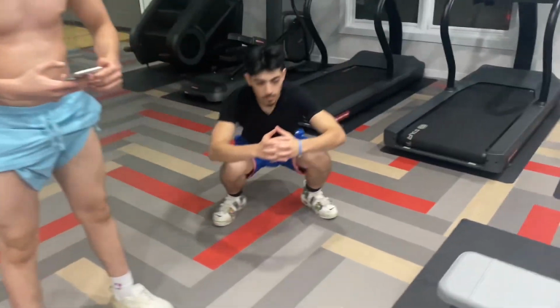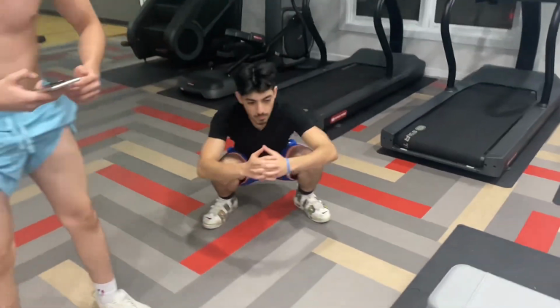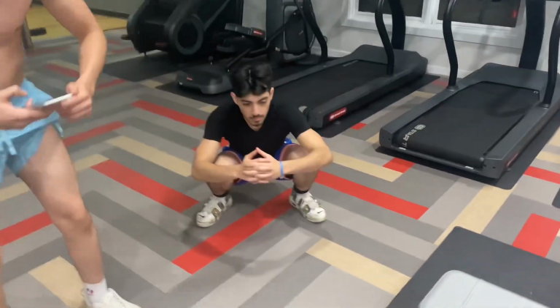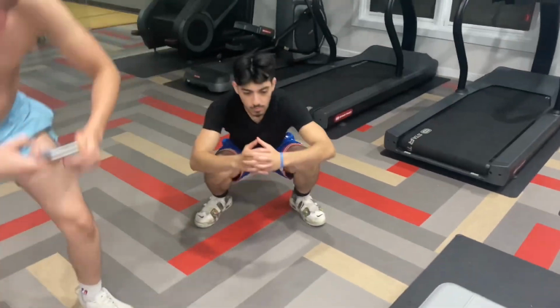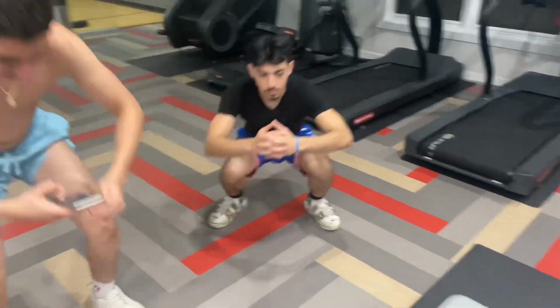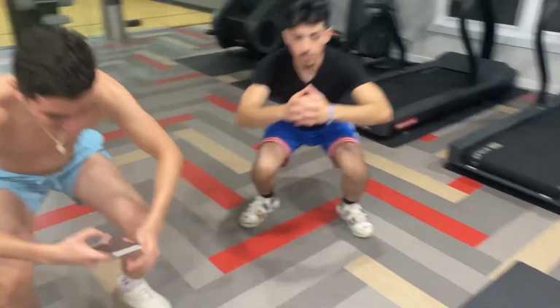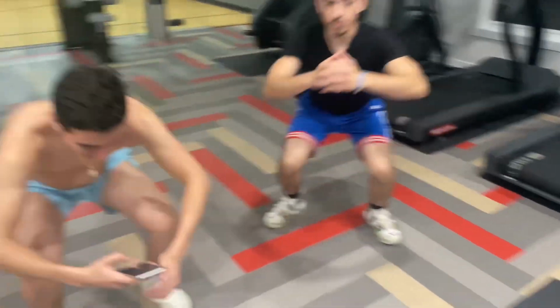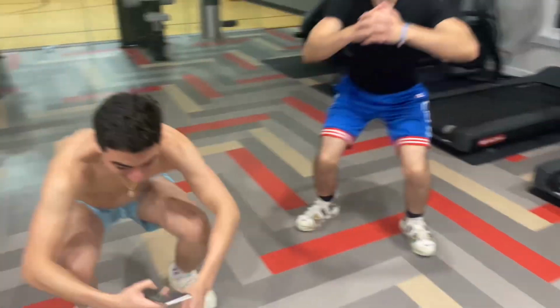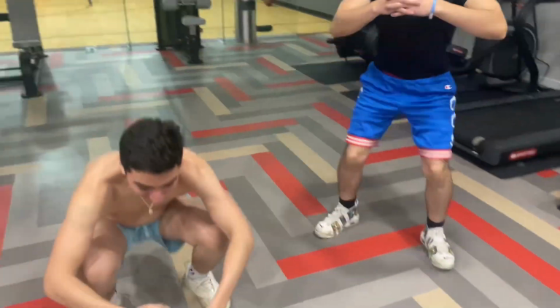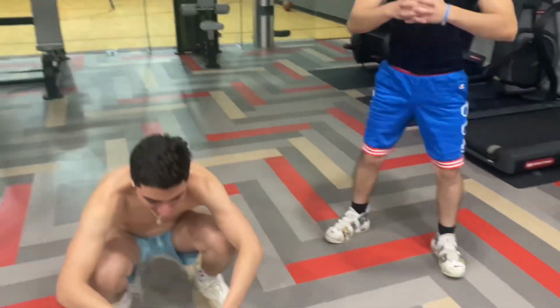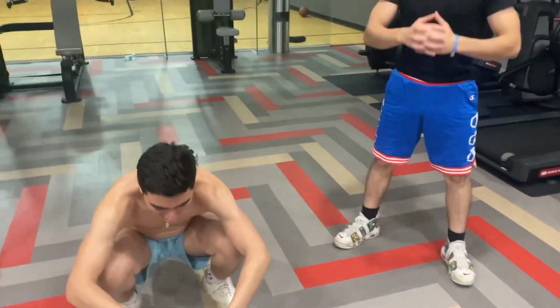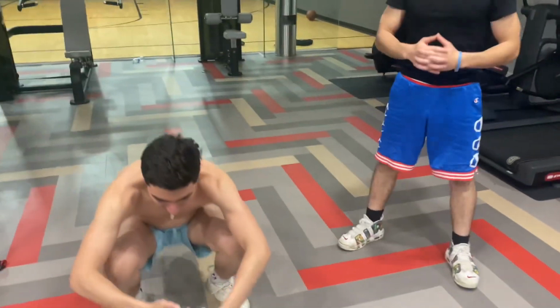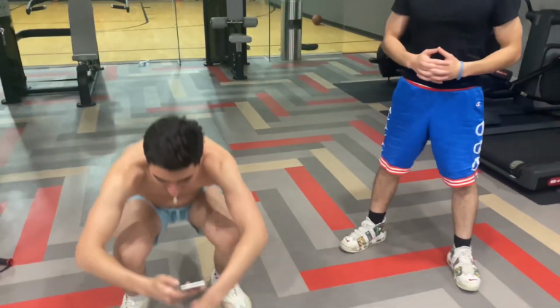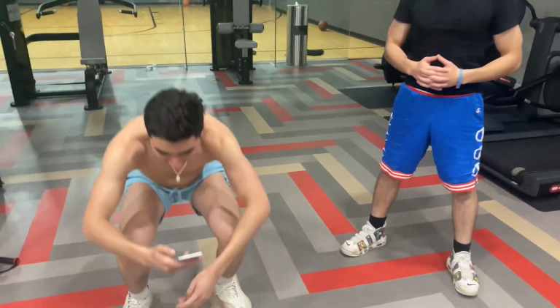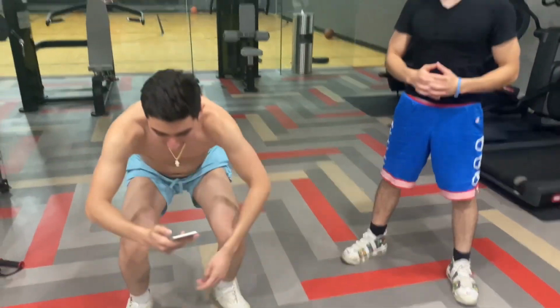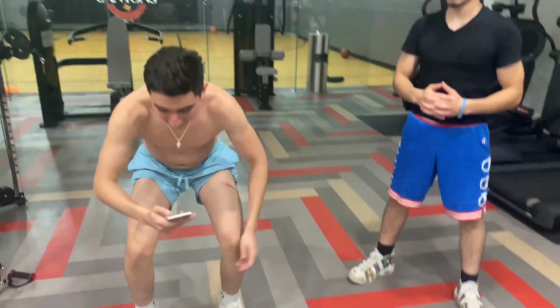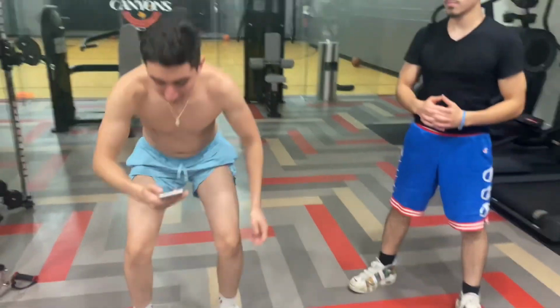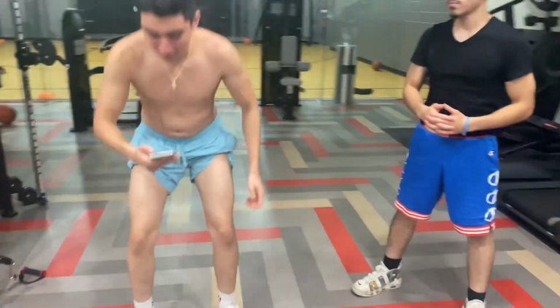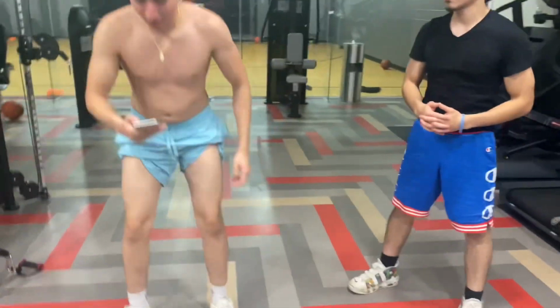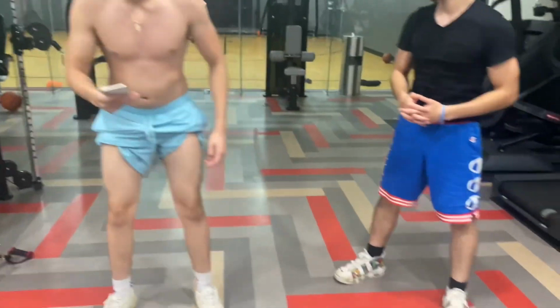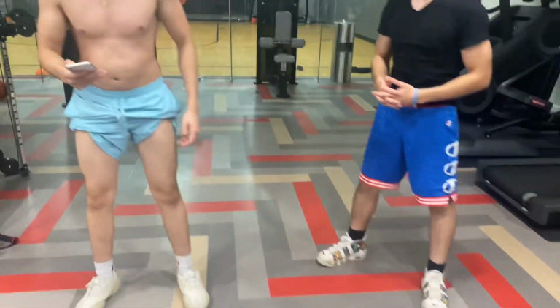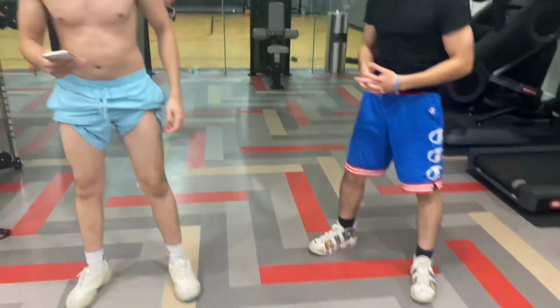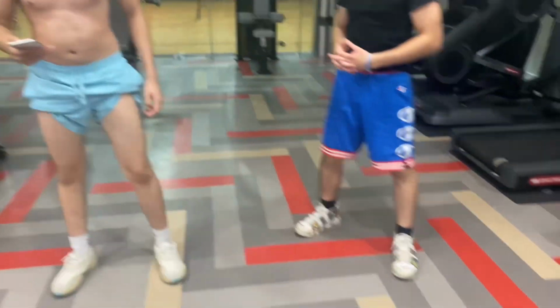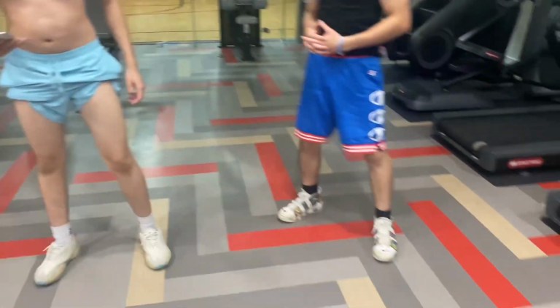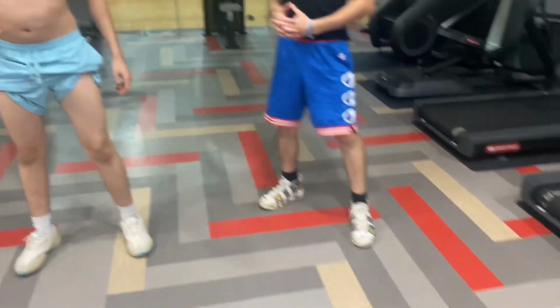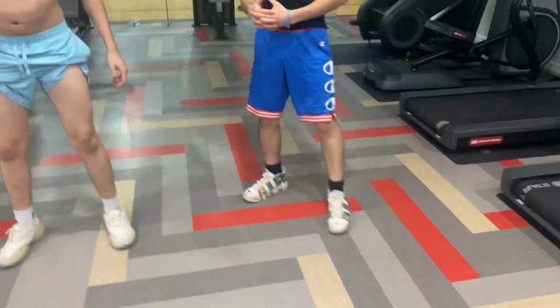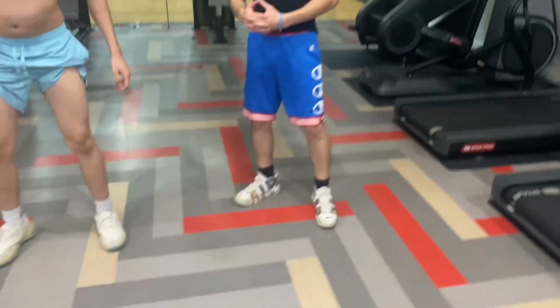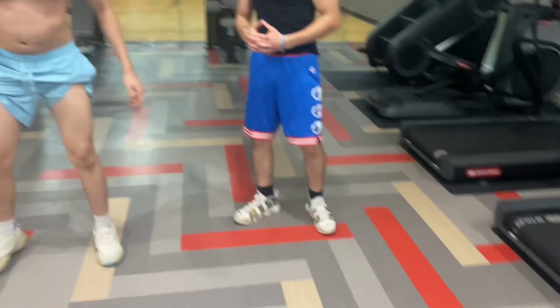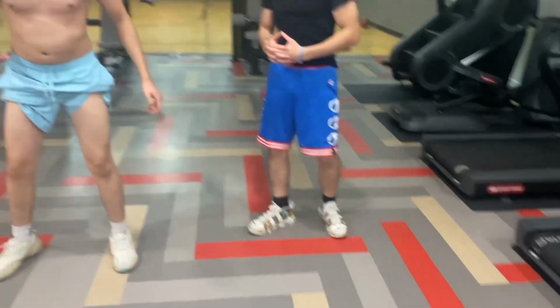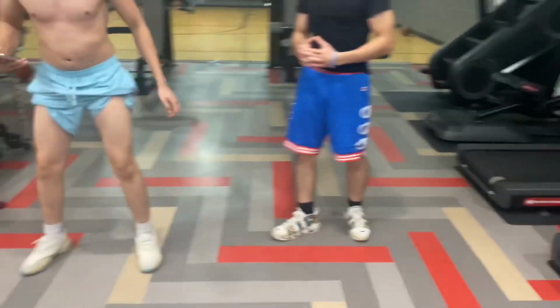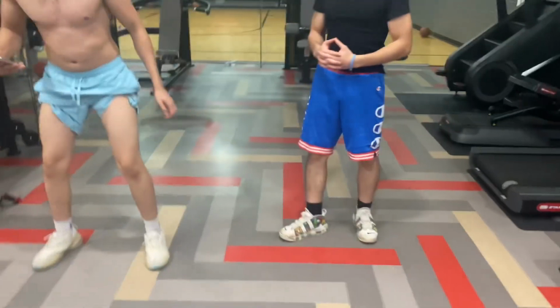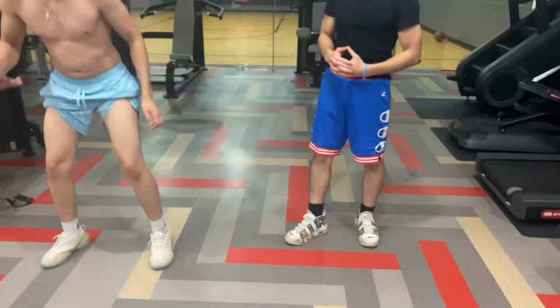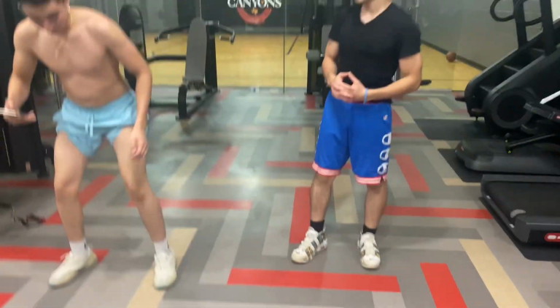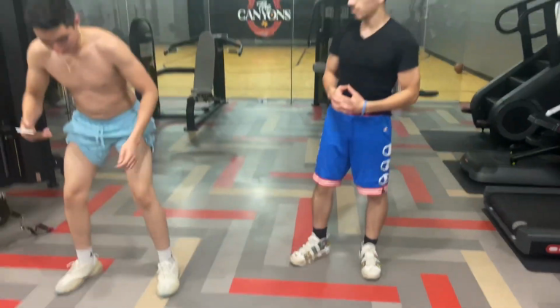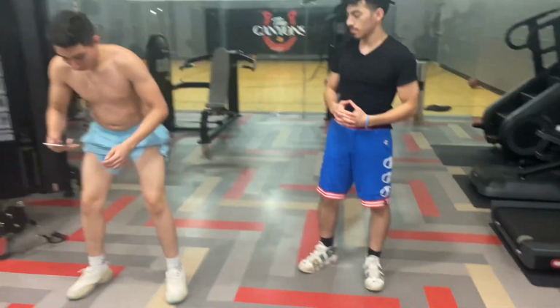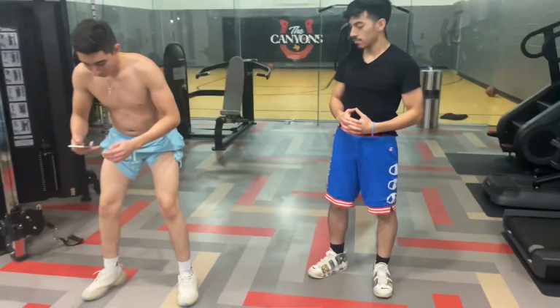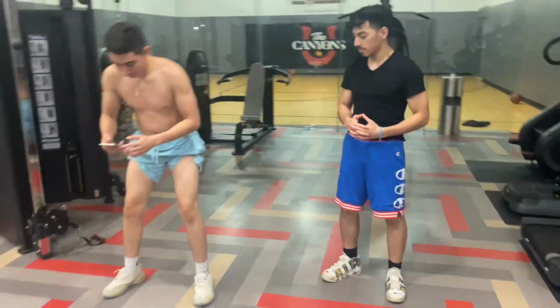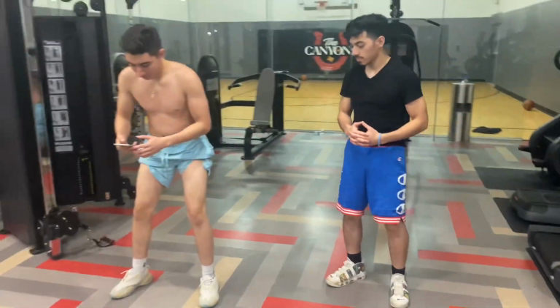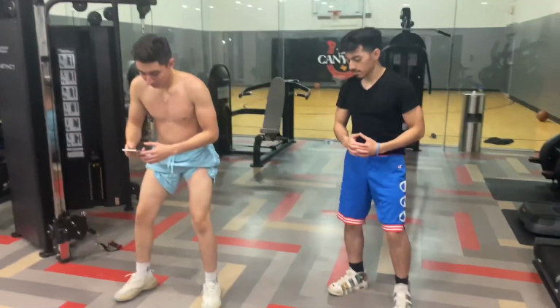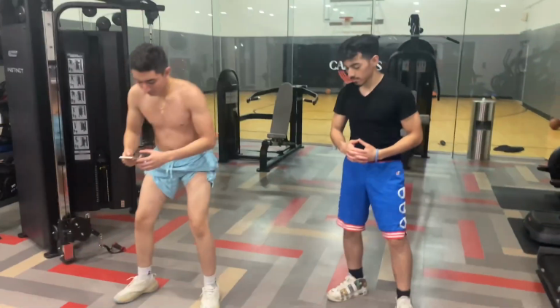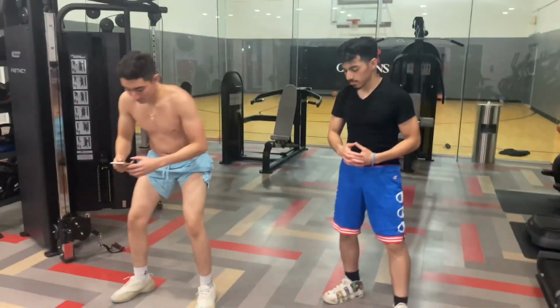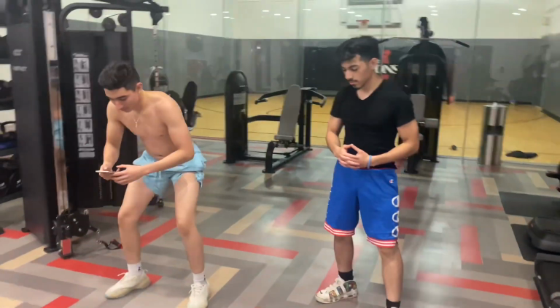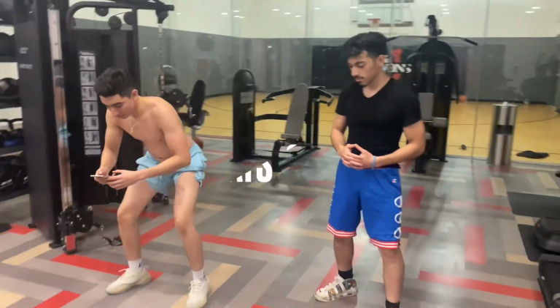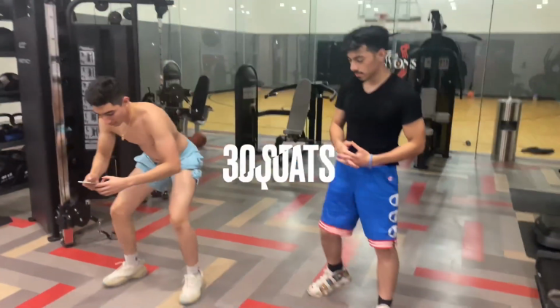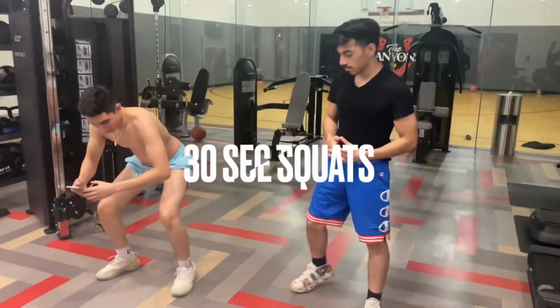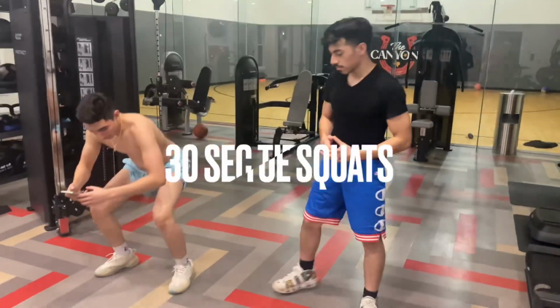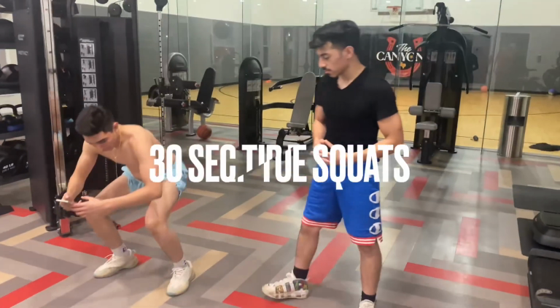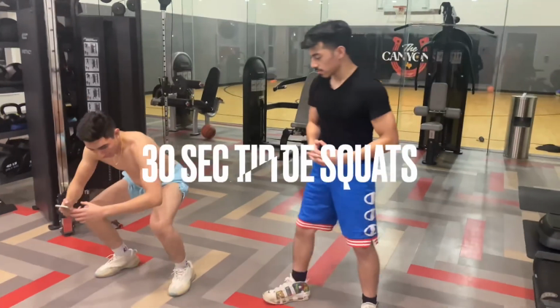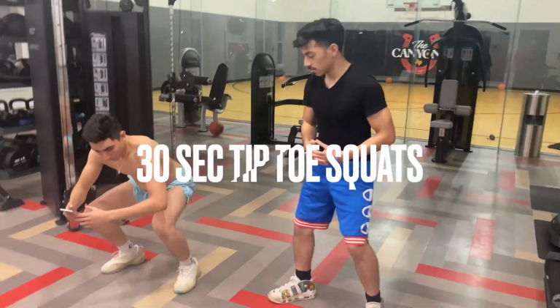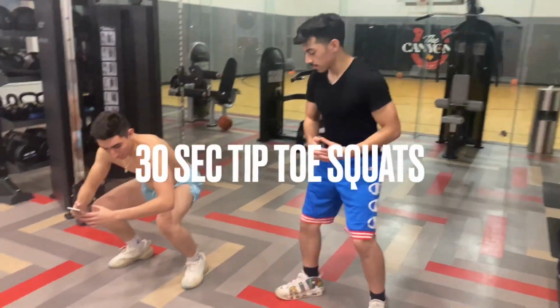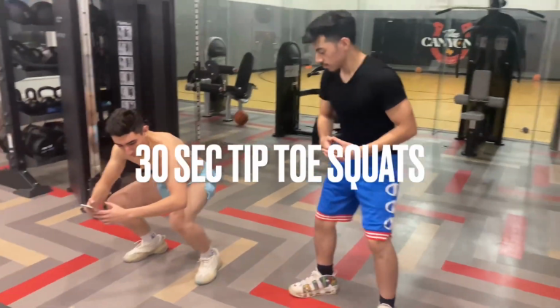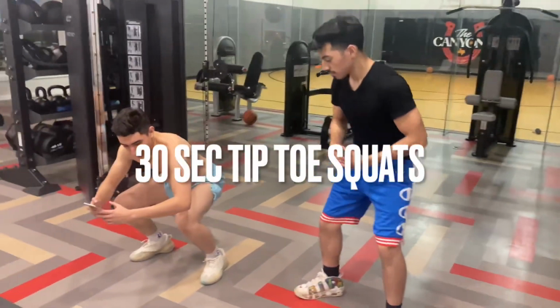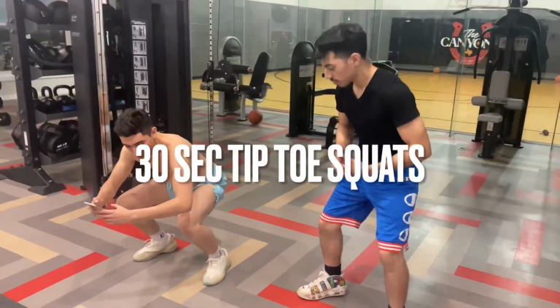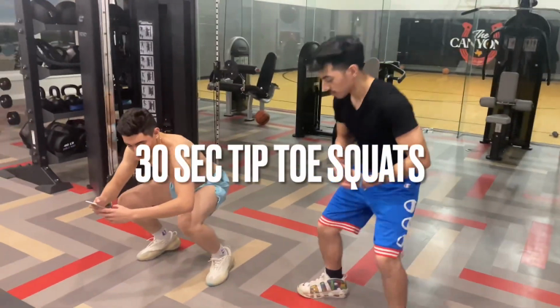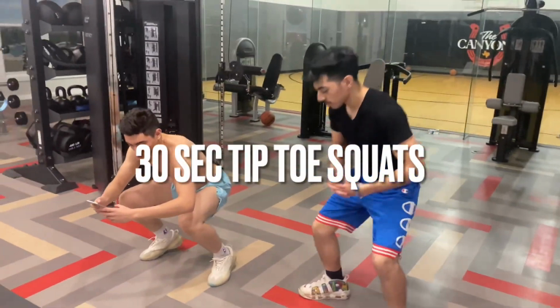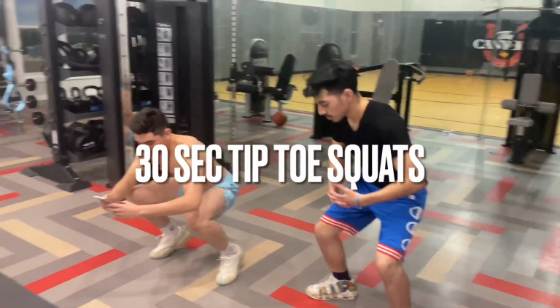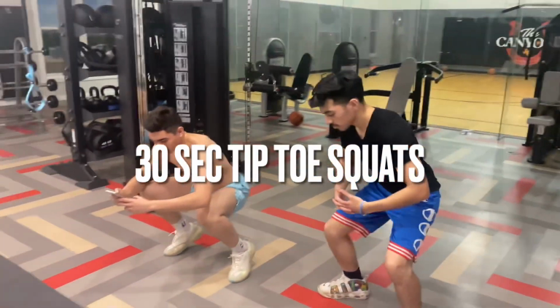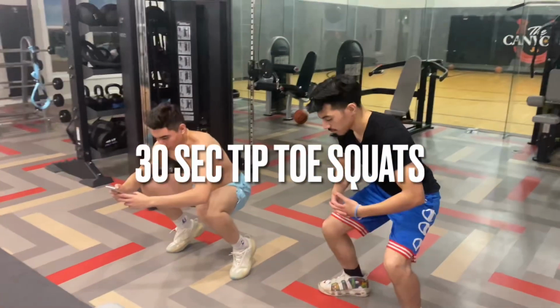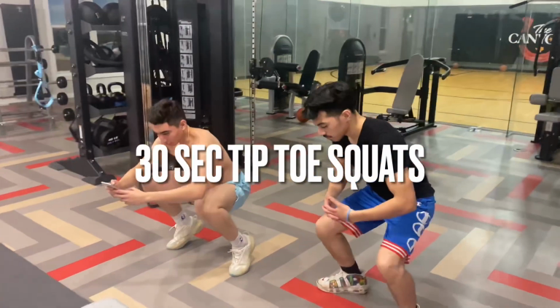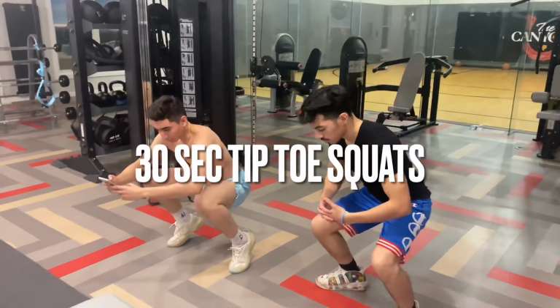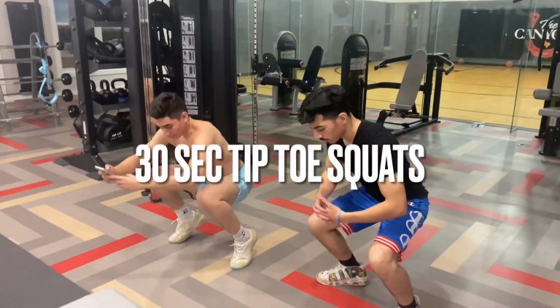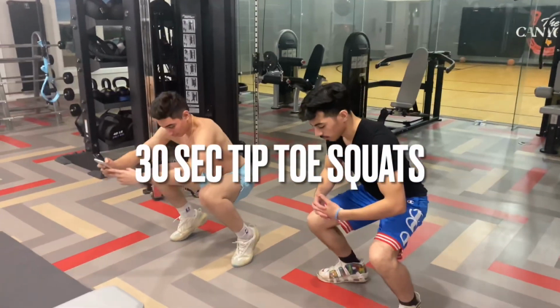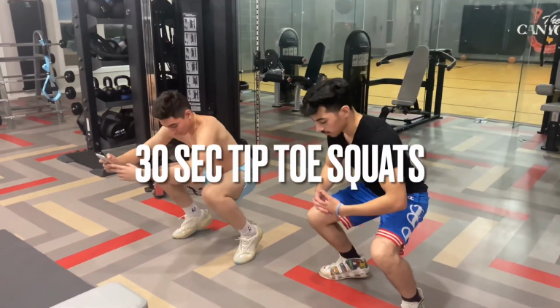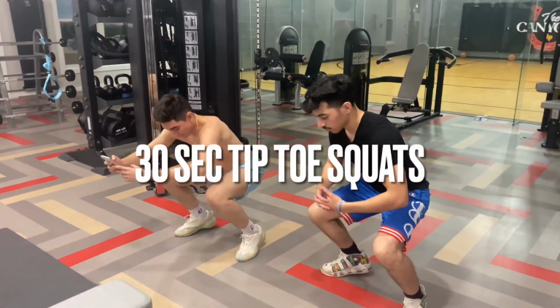All right, now next one. Get down in squat position and hold it there.